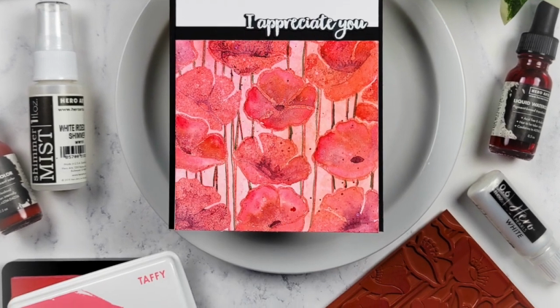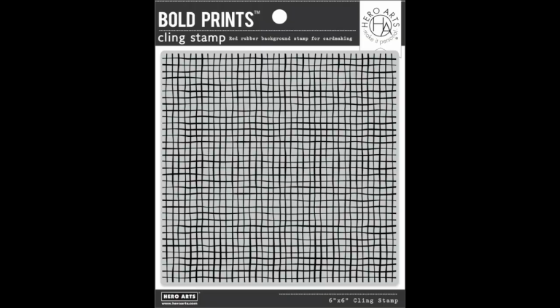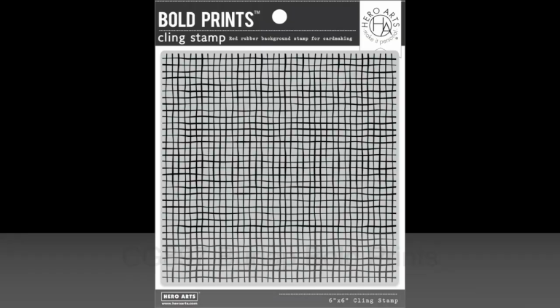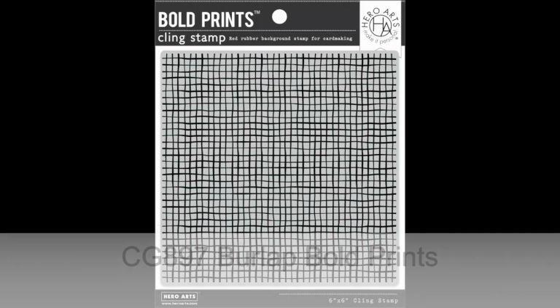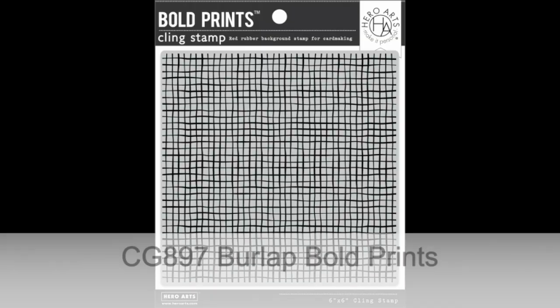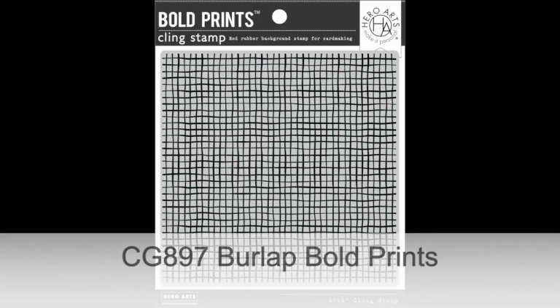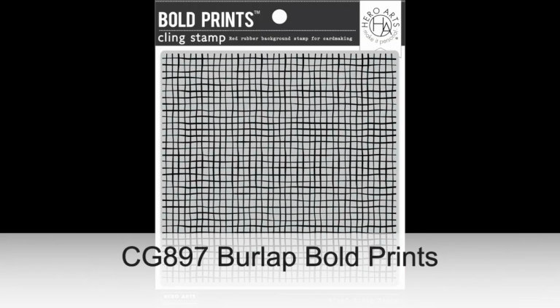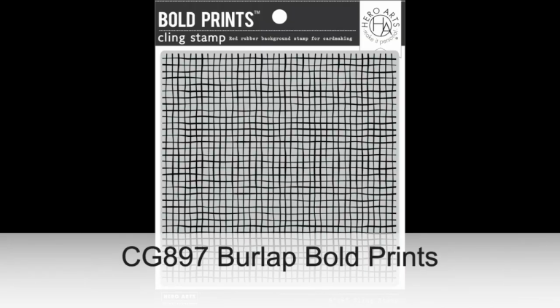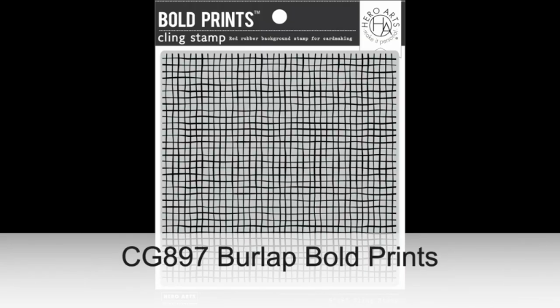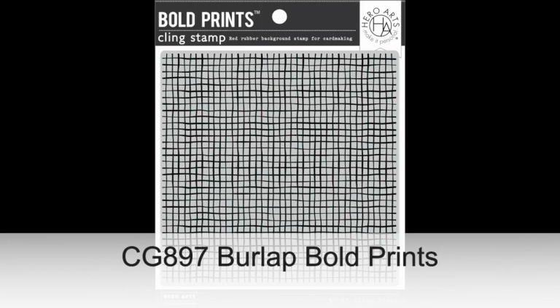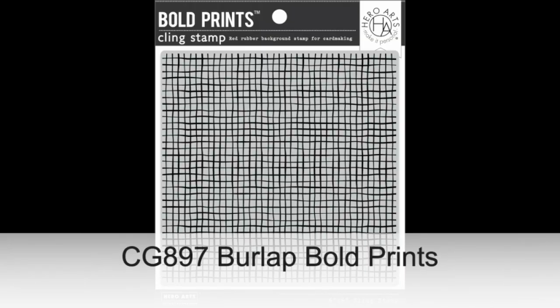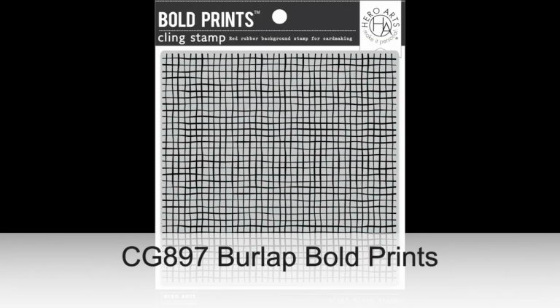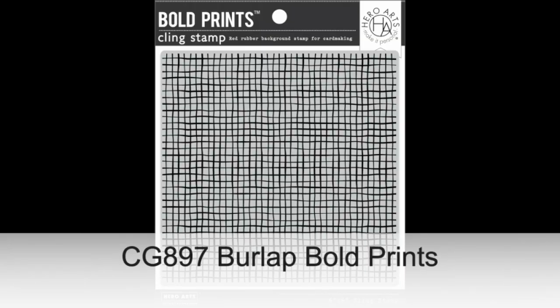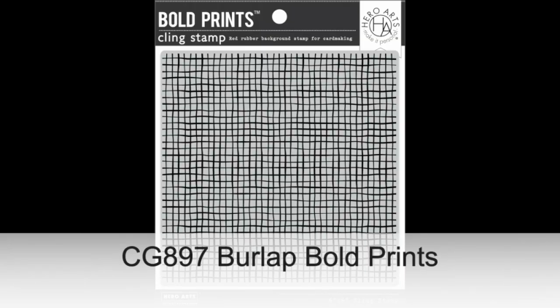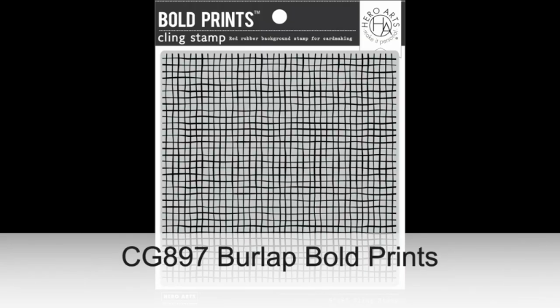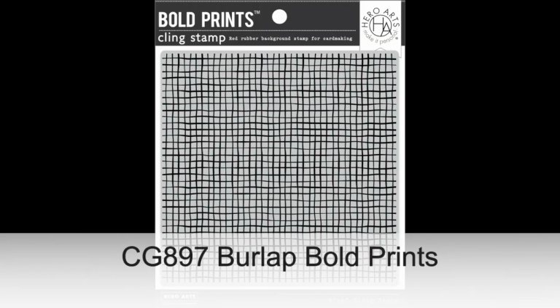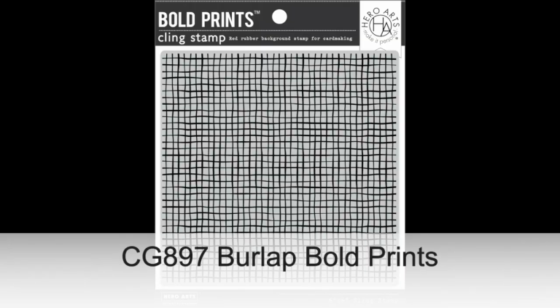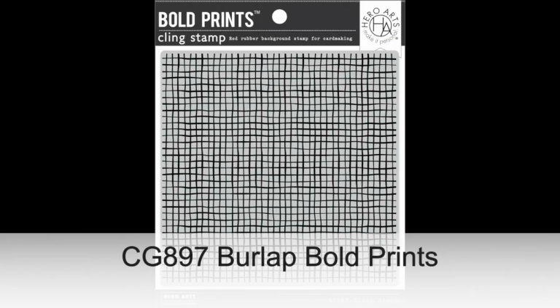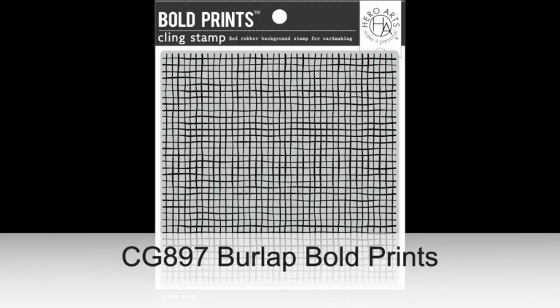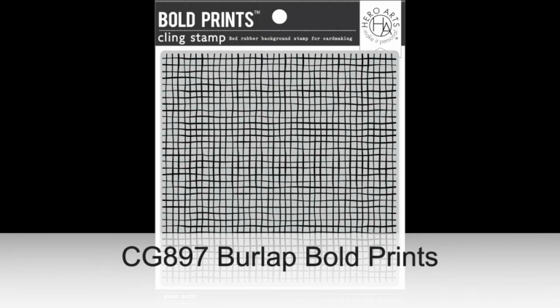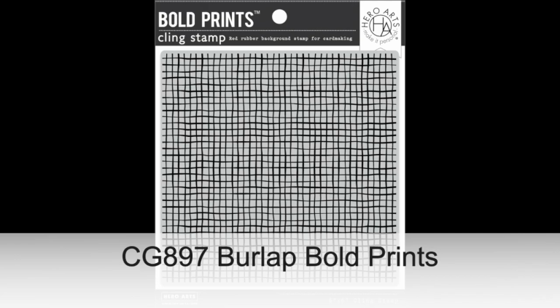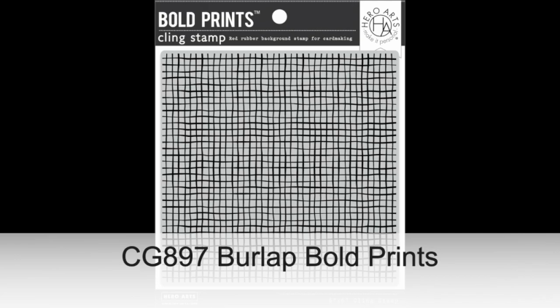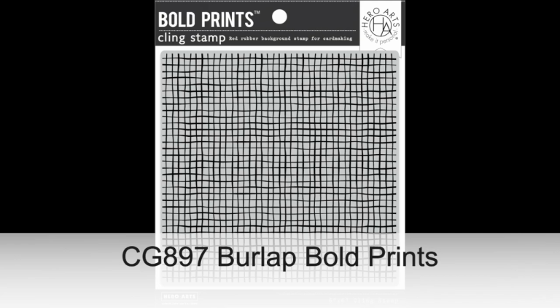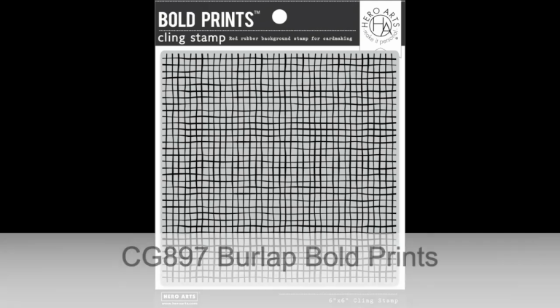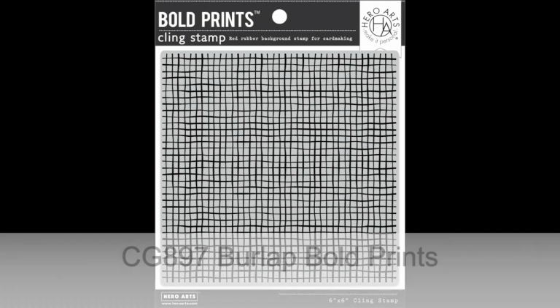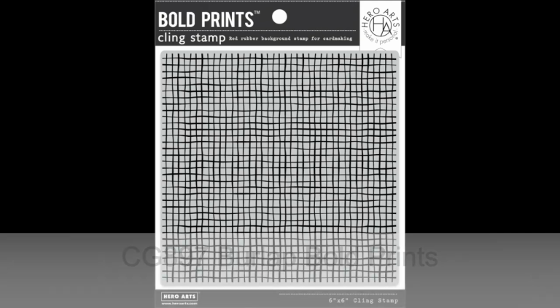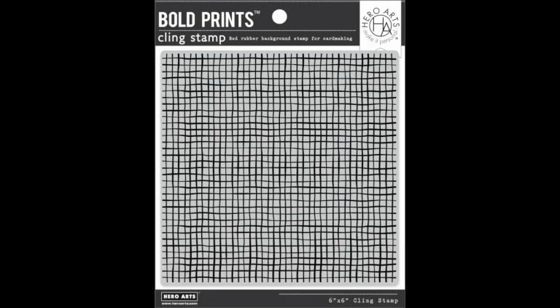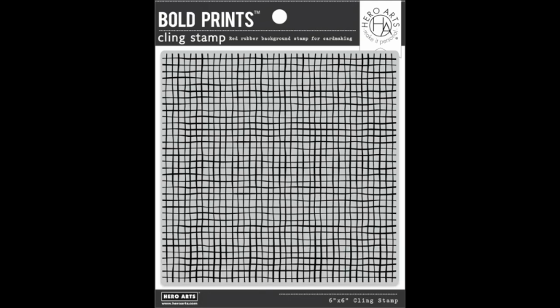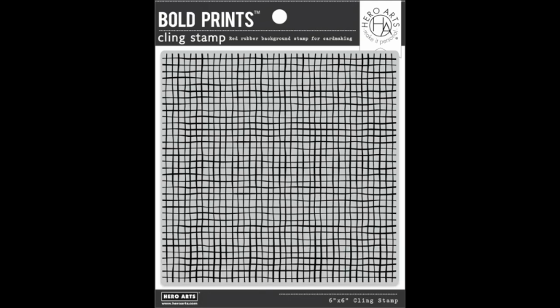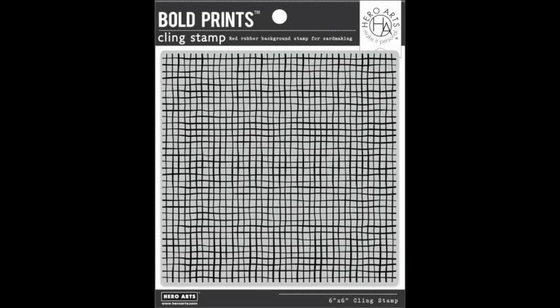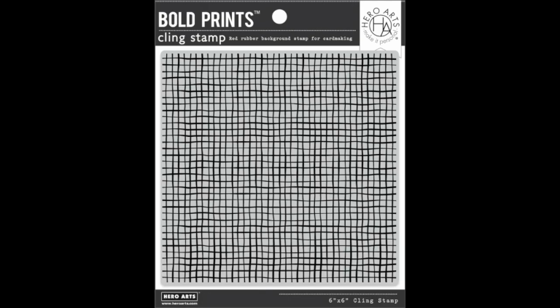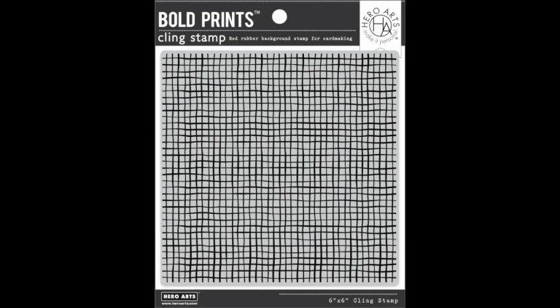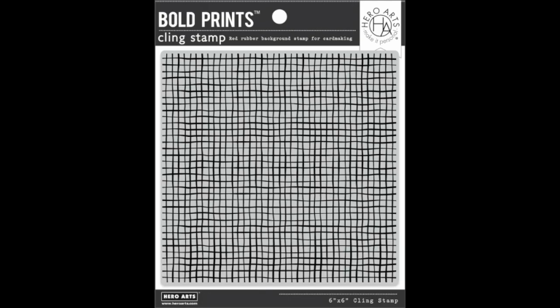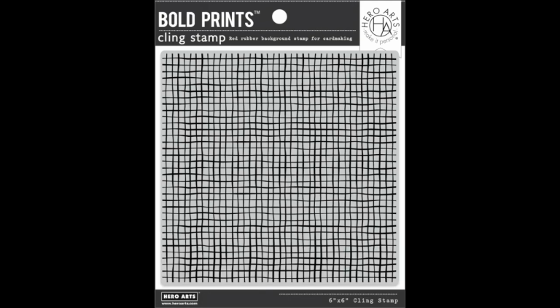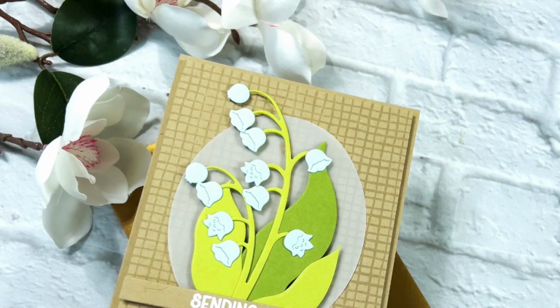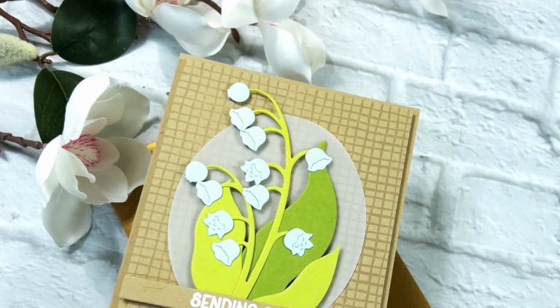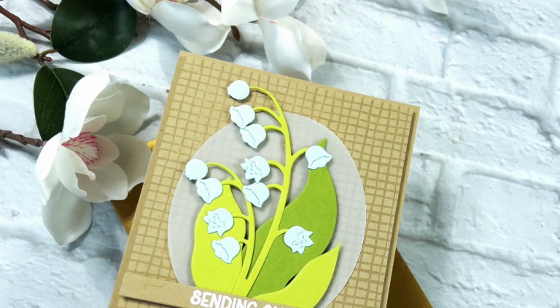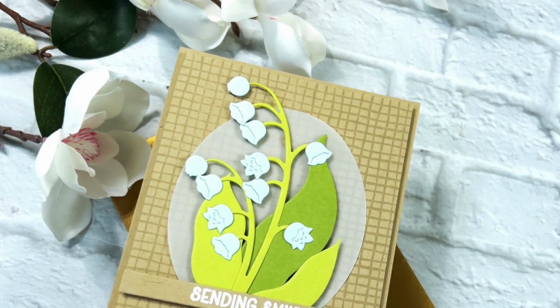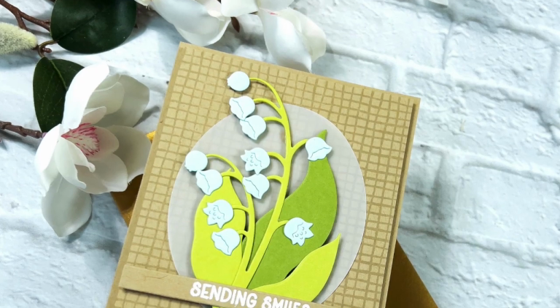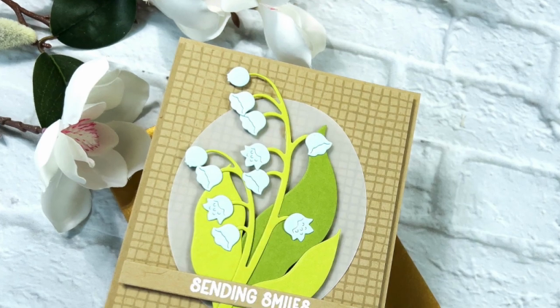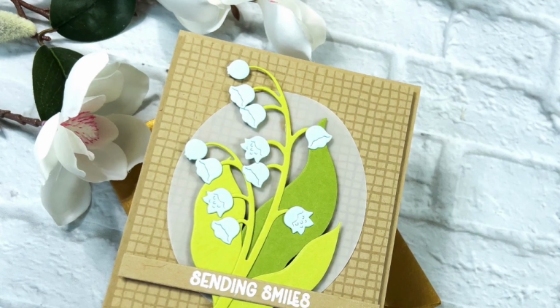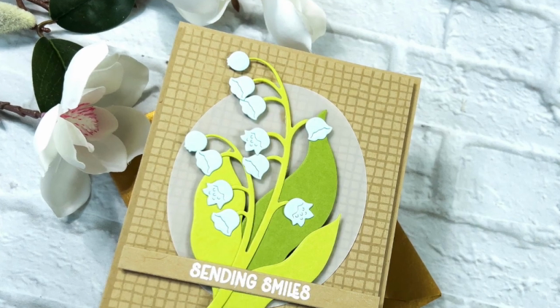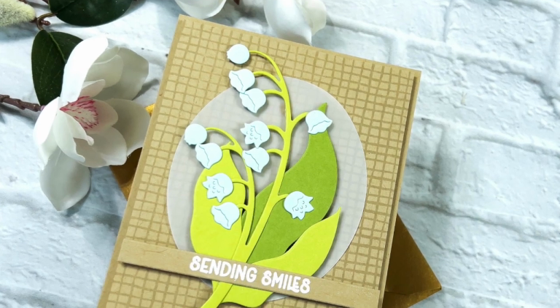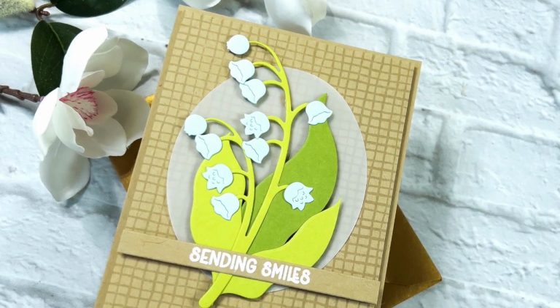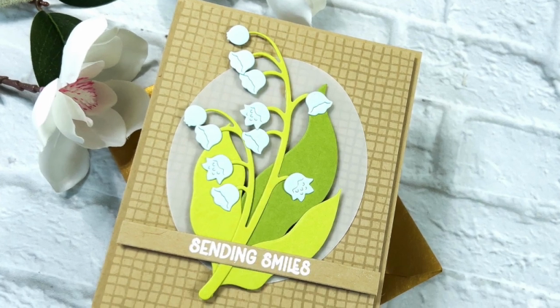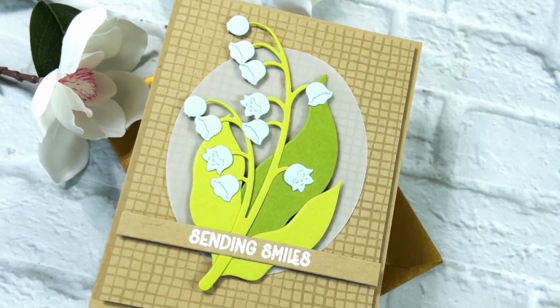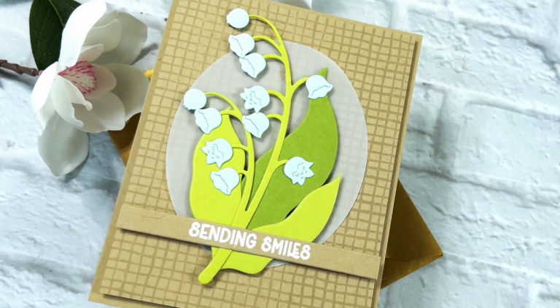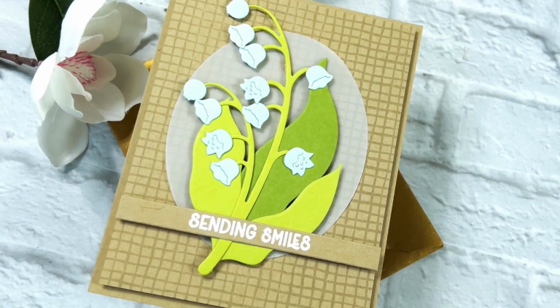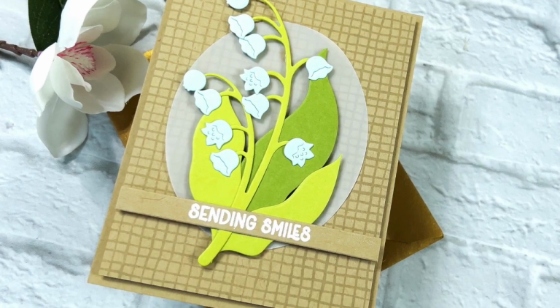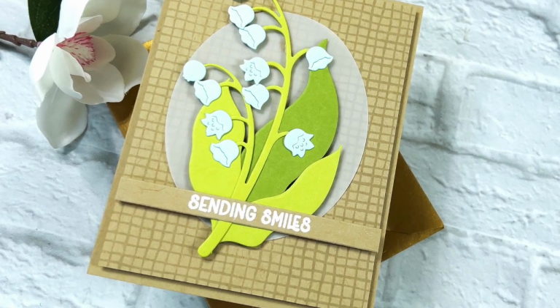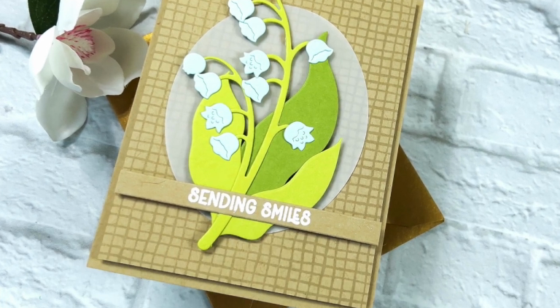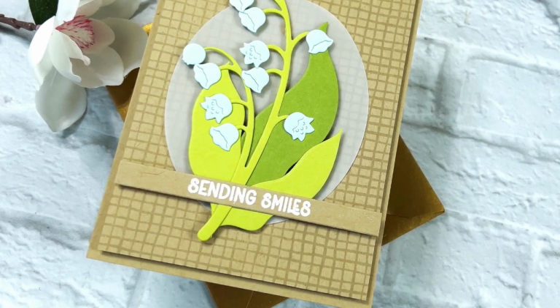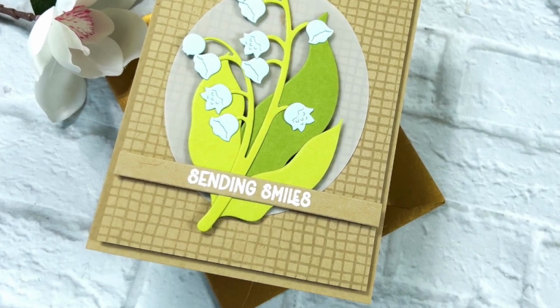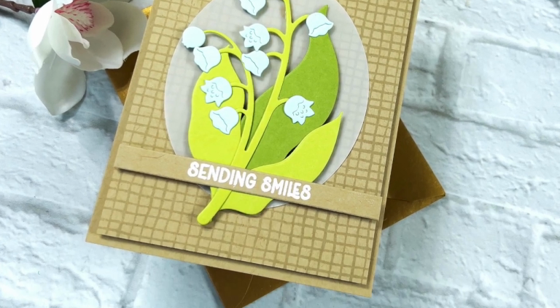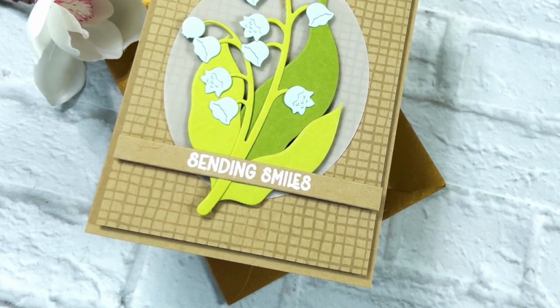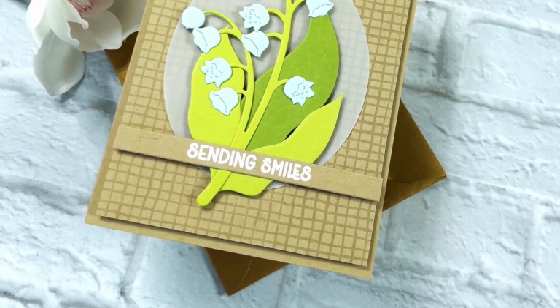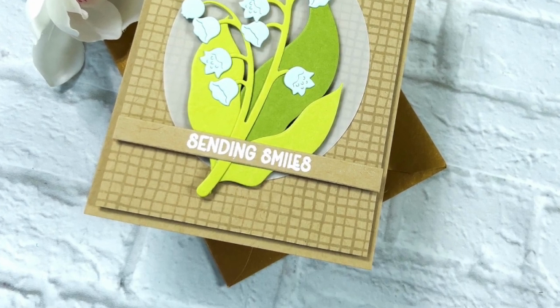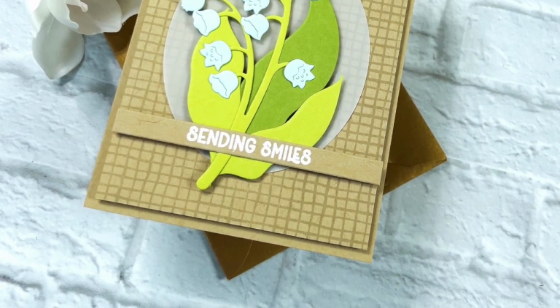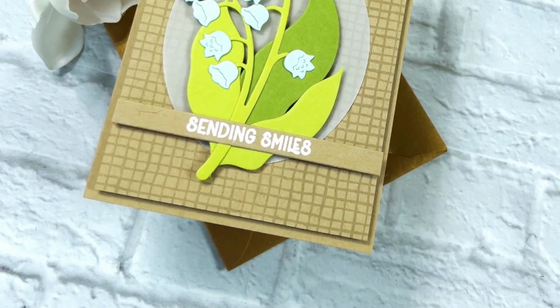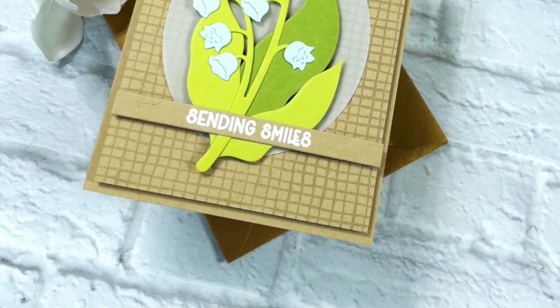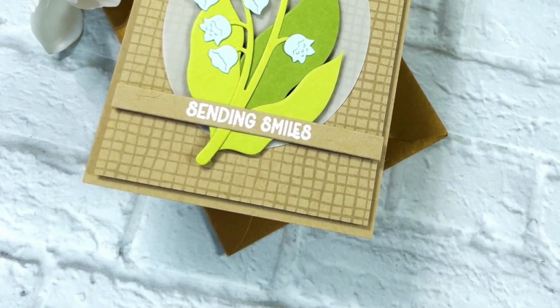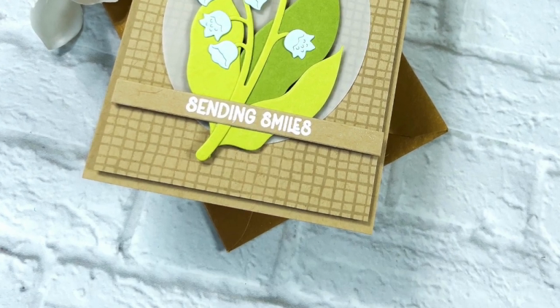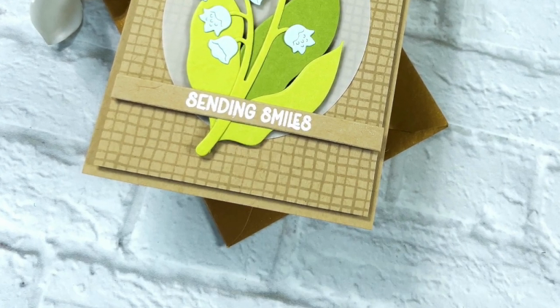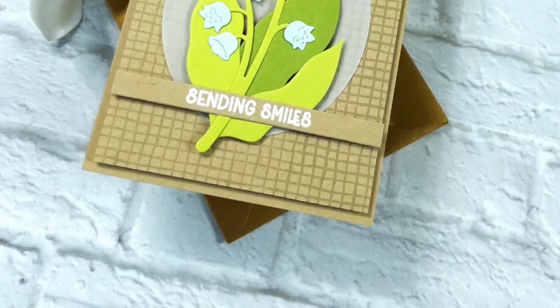And finally, Burlap Bold Prints — a classic pattern perfect for creating textured backgrounds for your paper crafting projects.